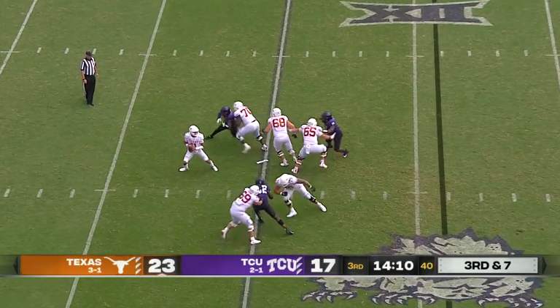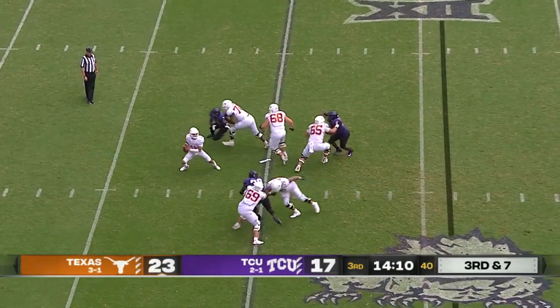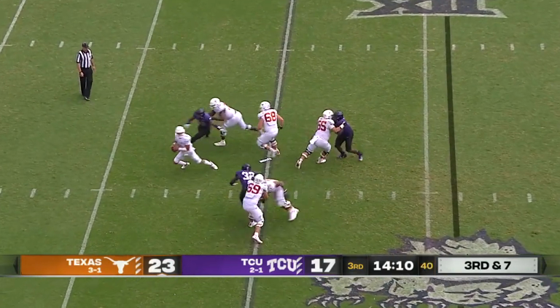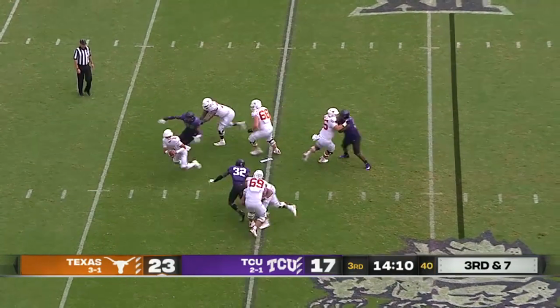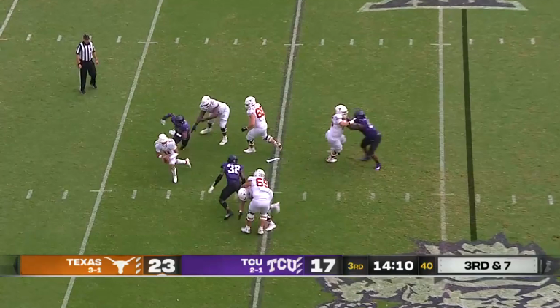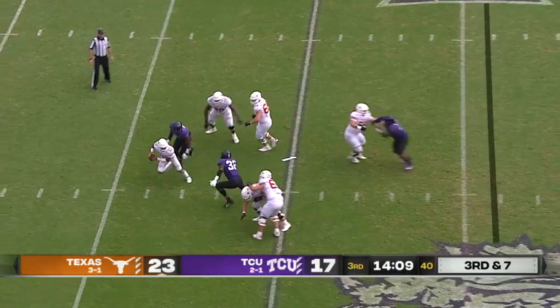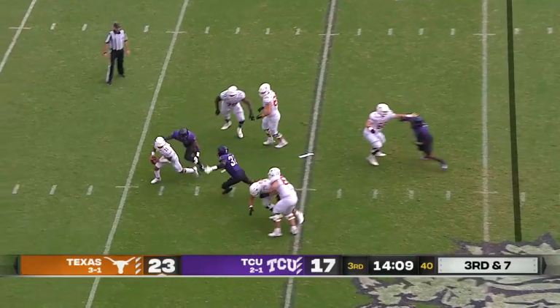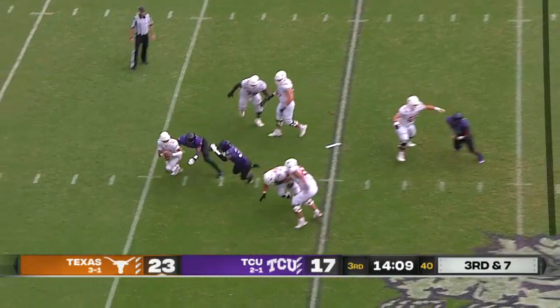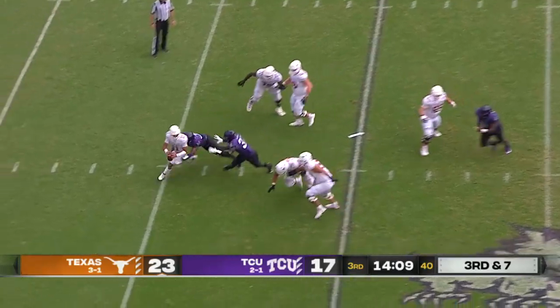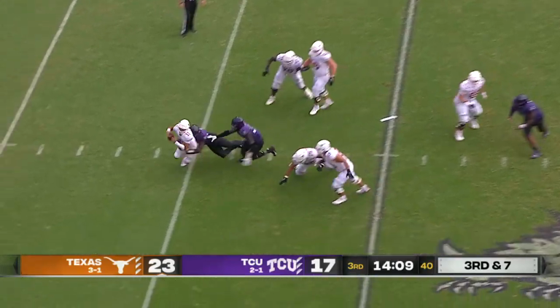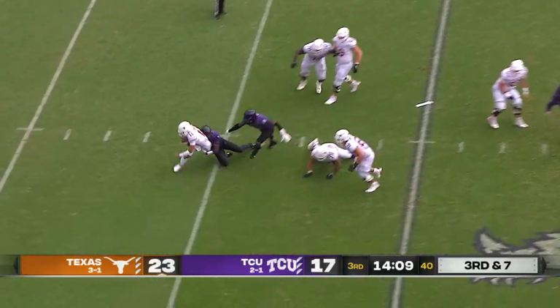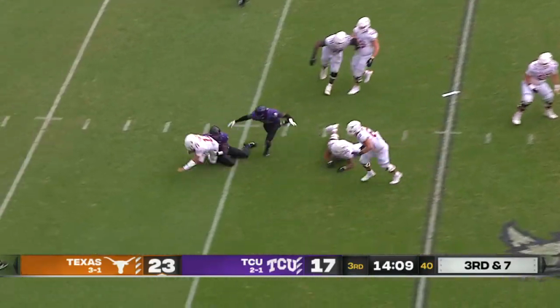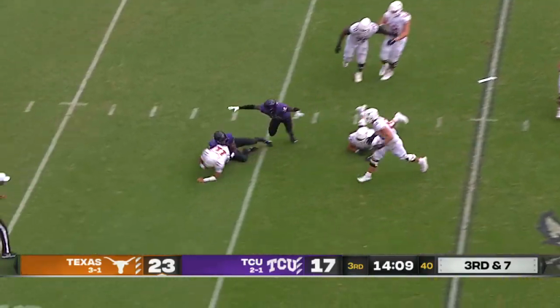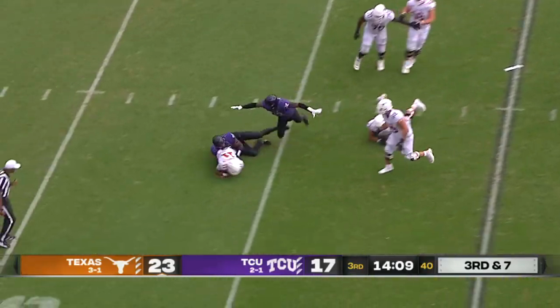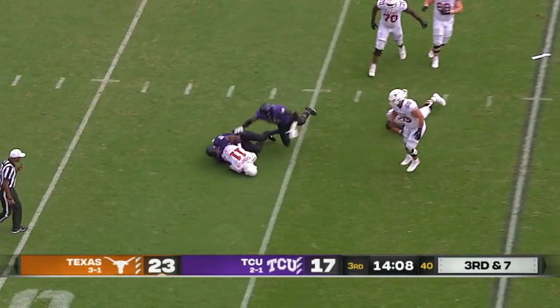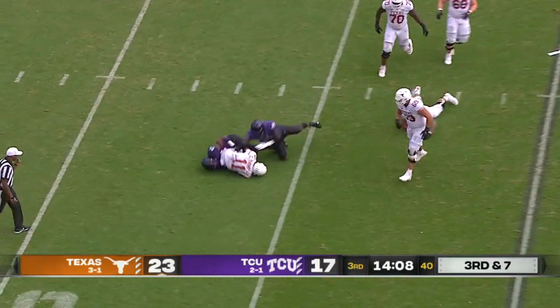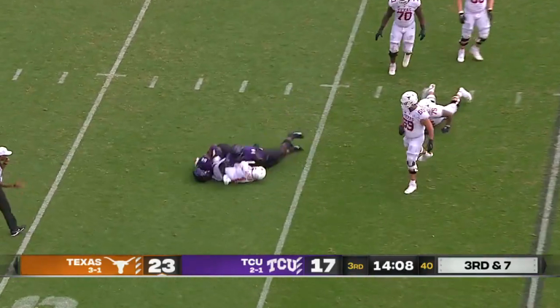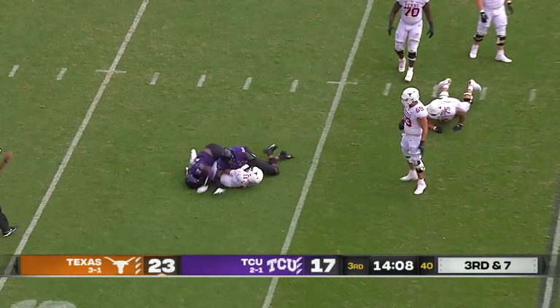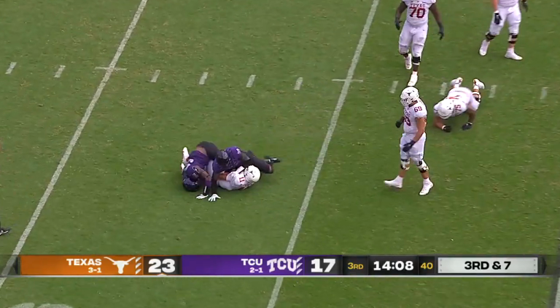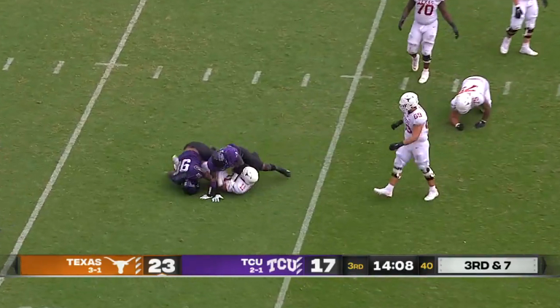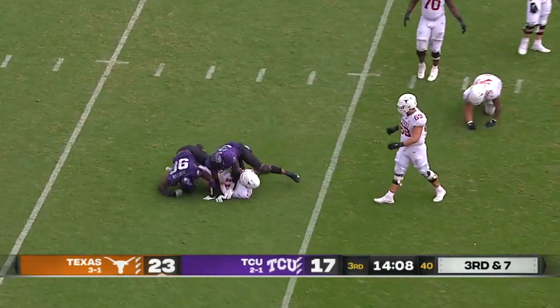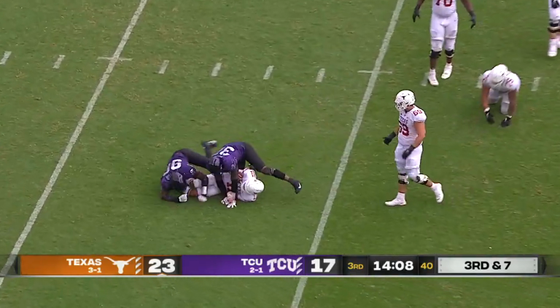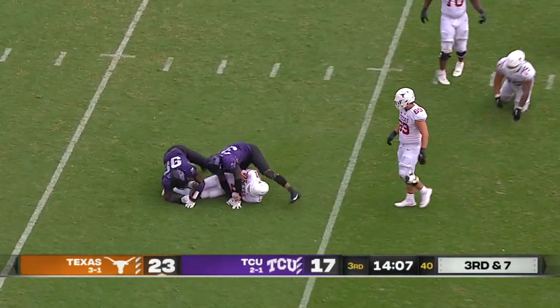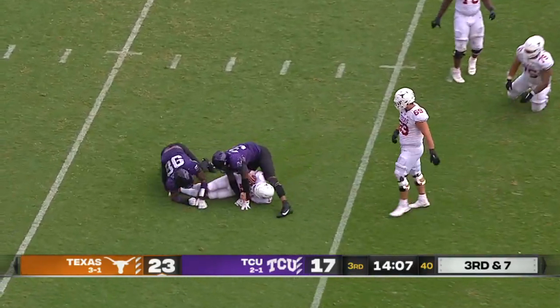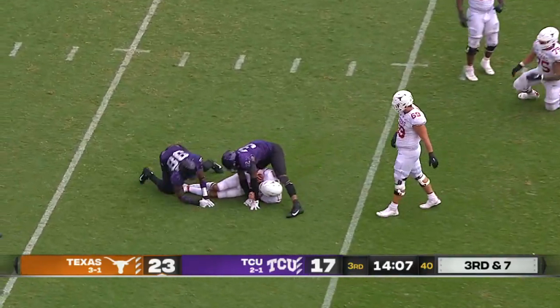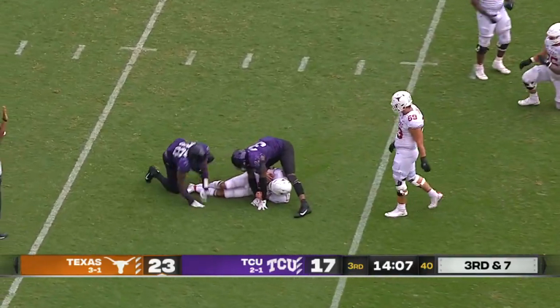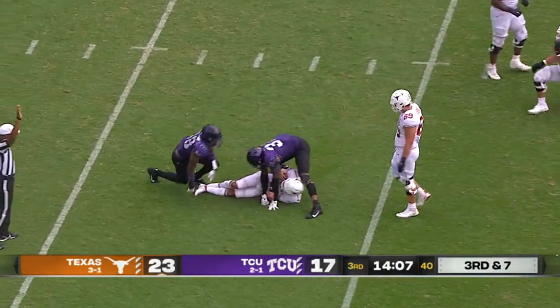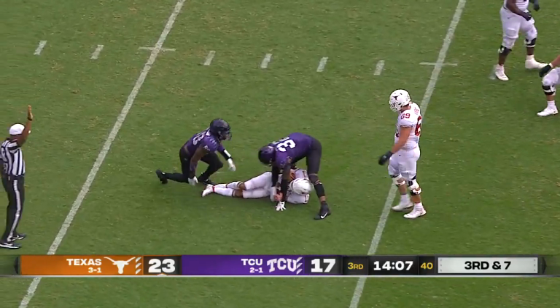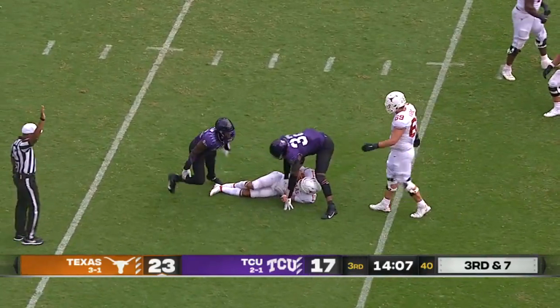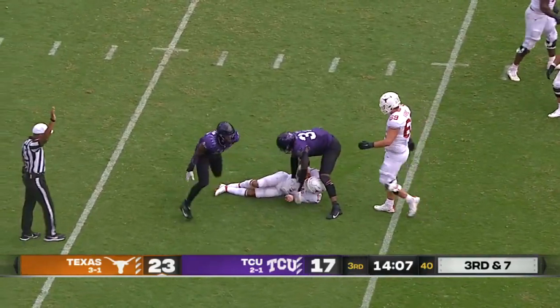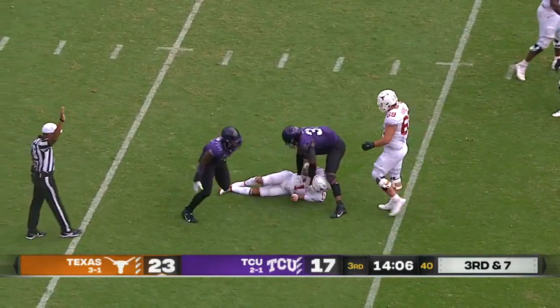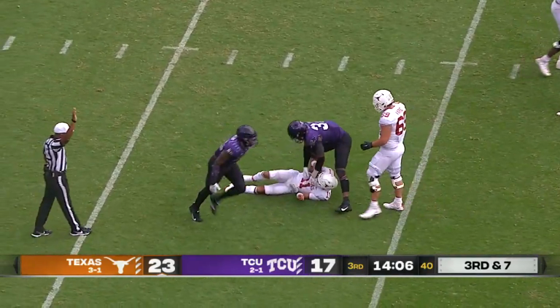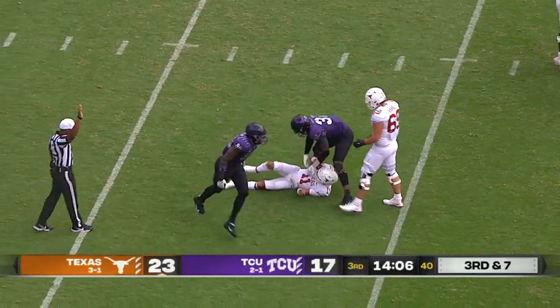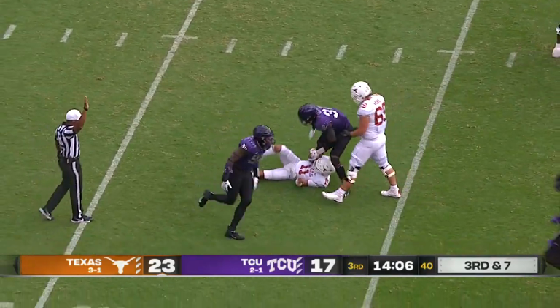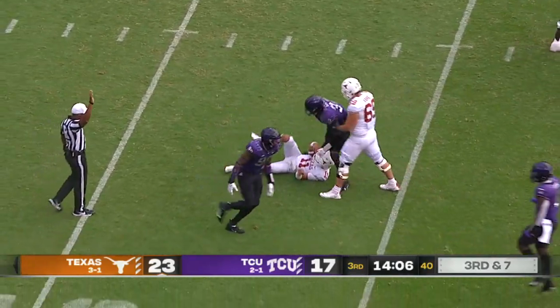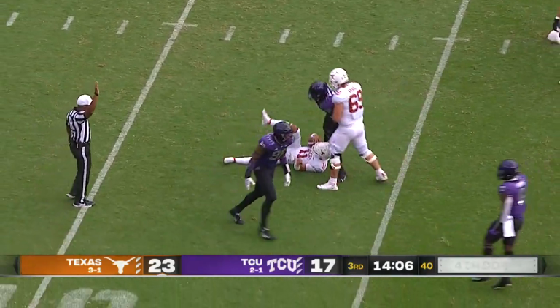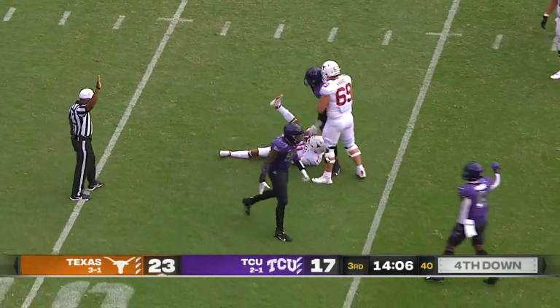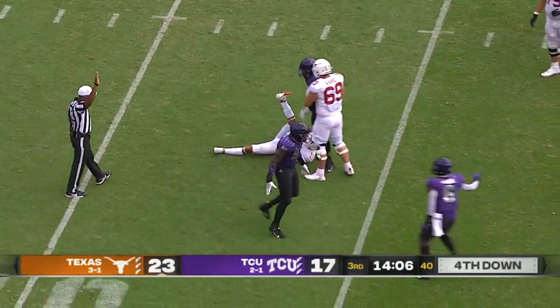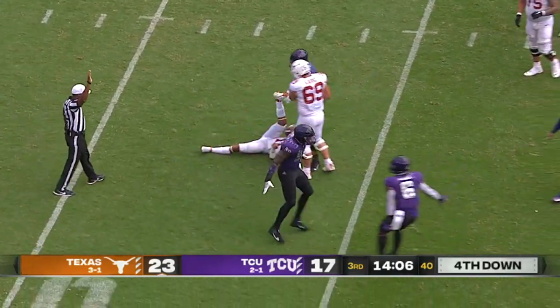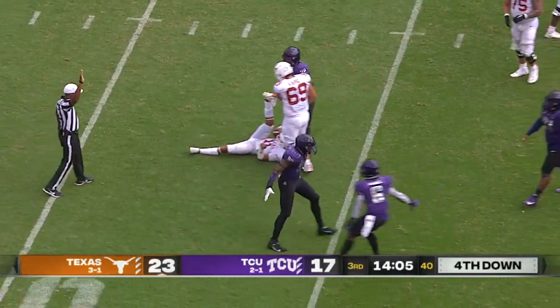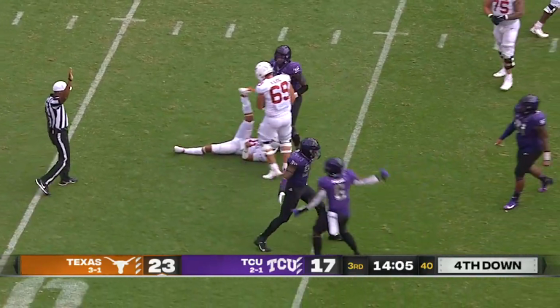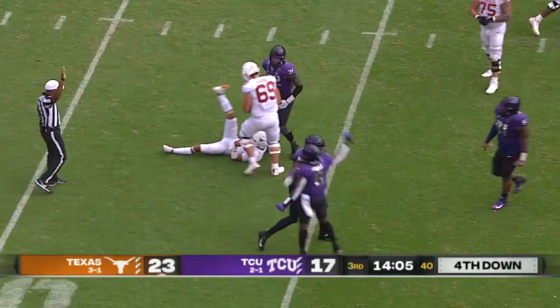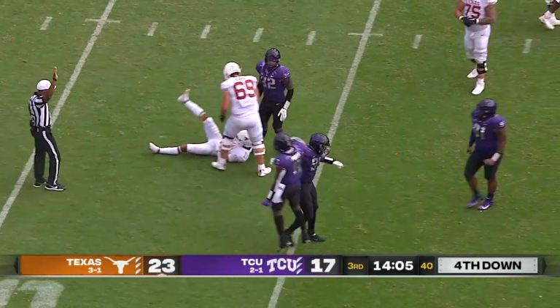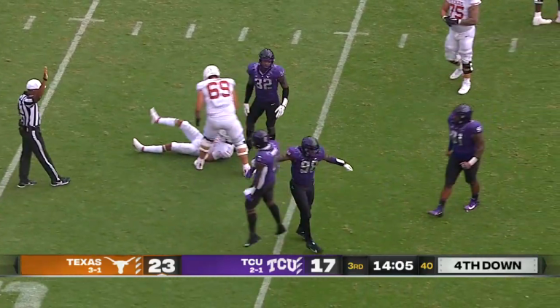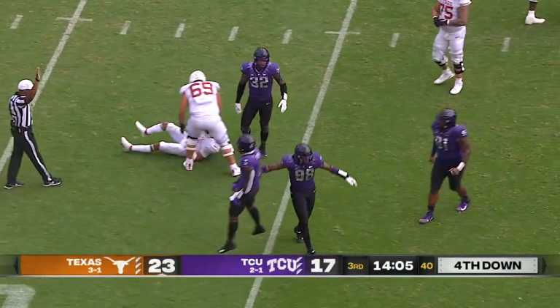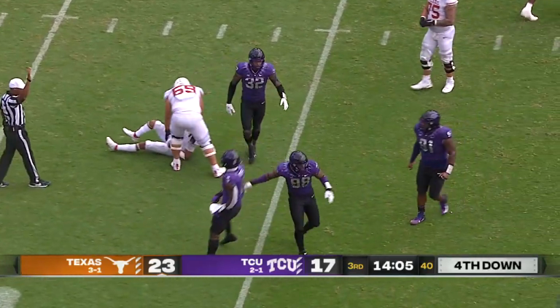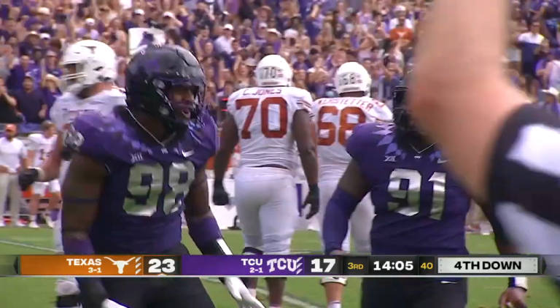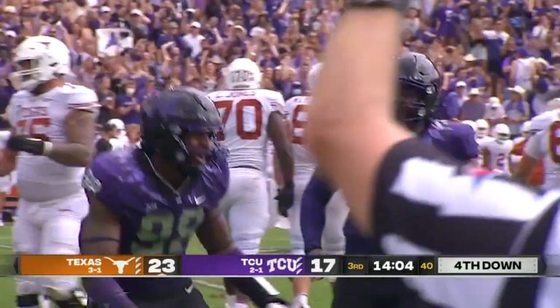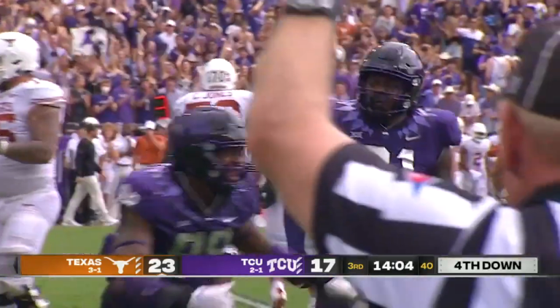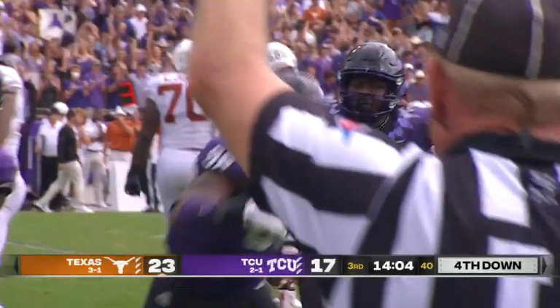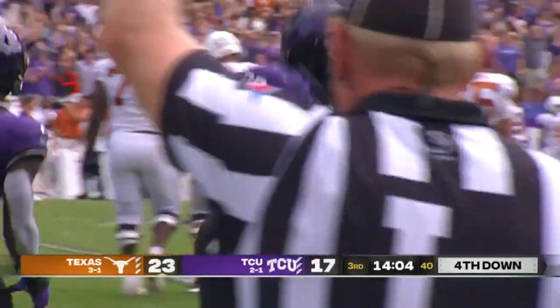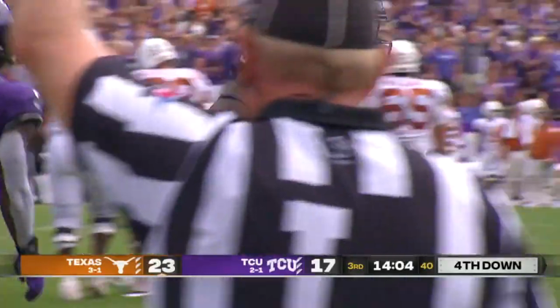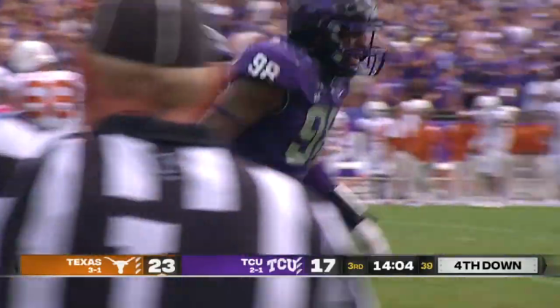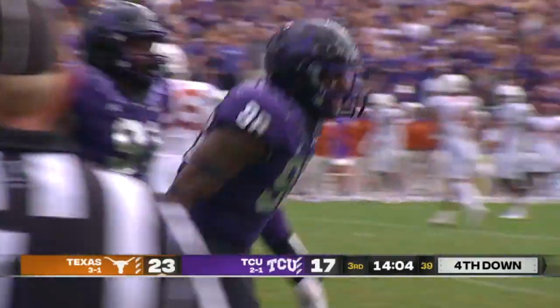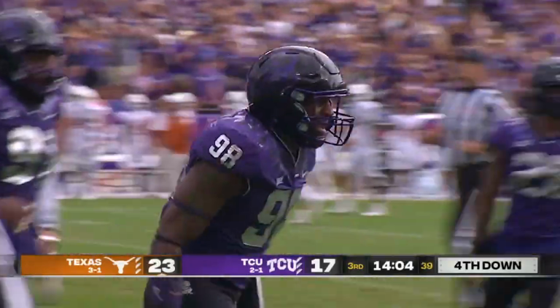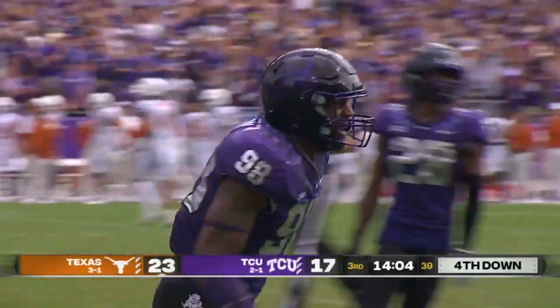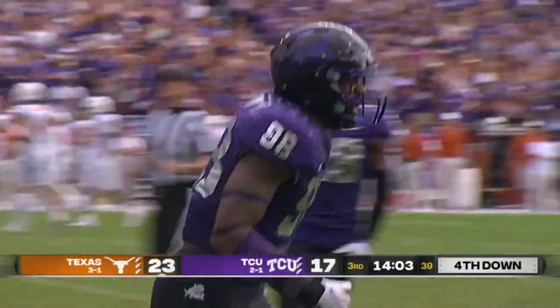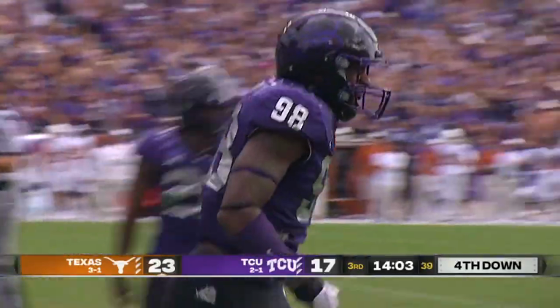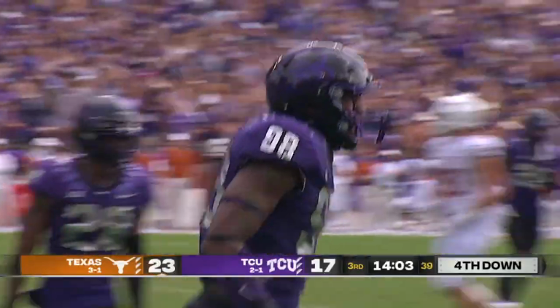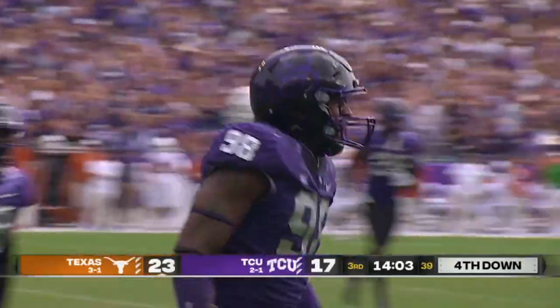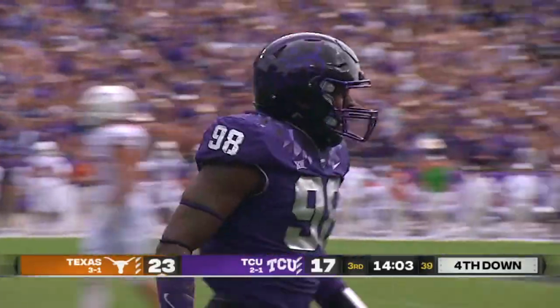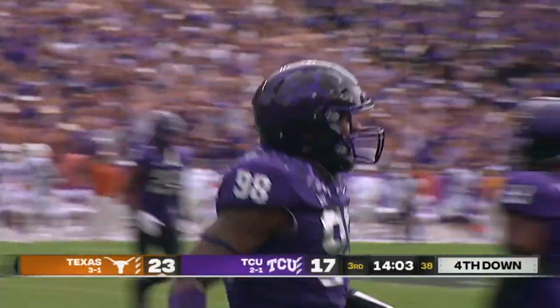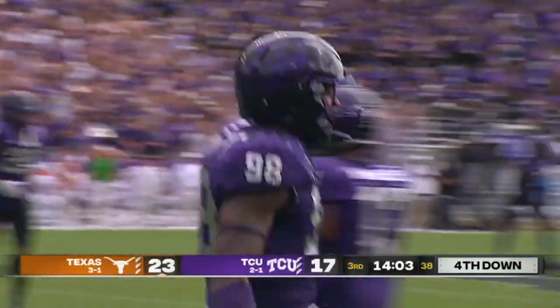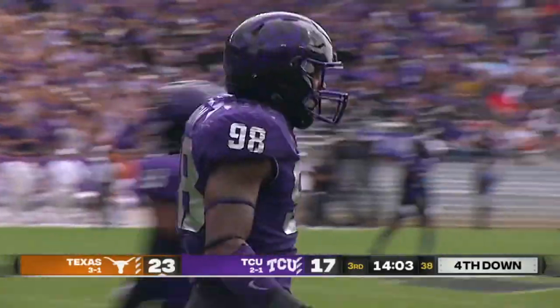Thompson goes down at the 14, sacked by Dylan Horton, who's having the best game of his life.